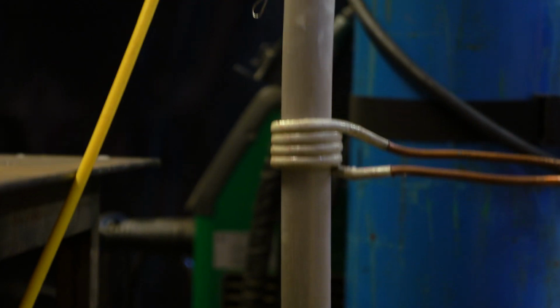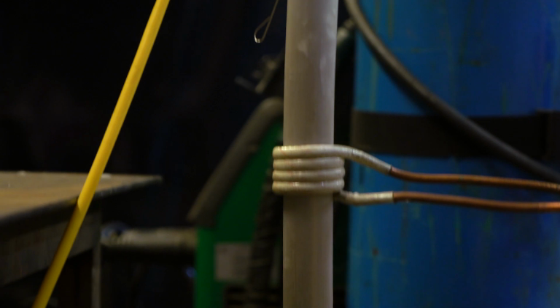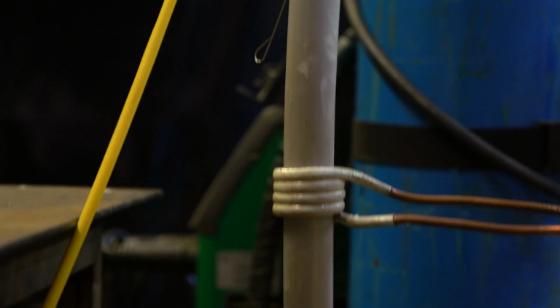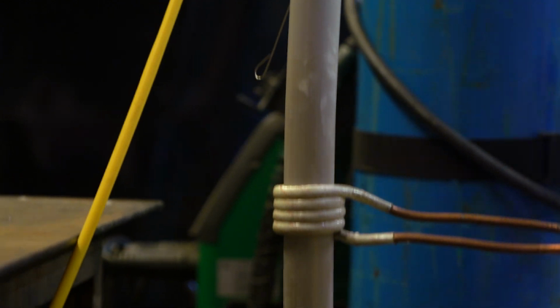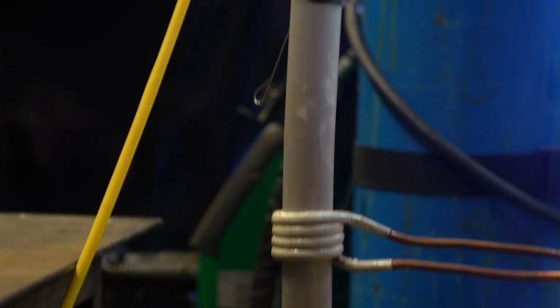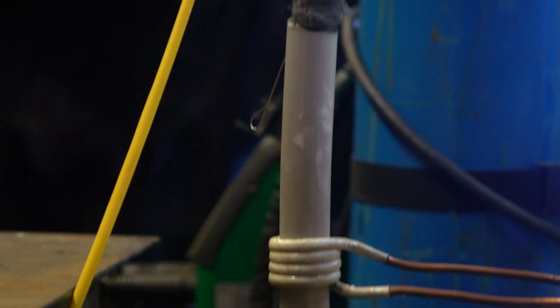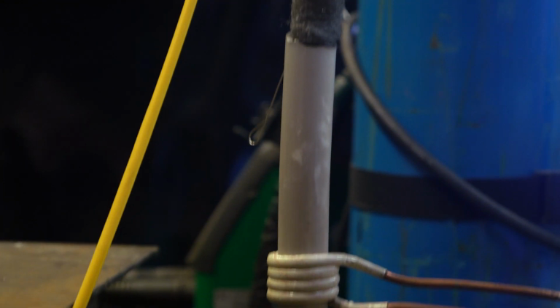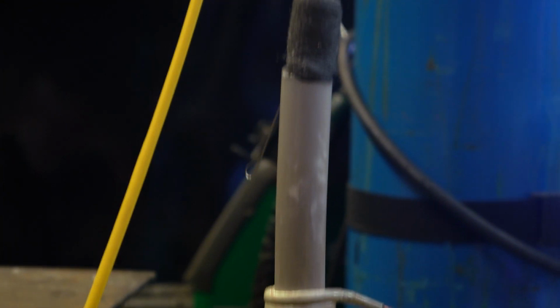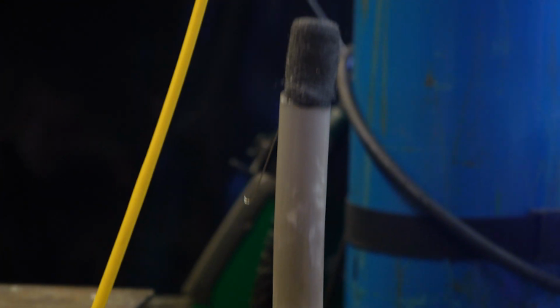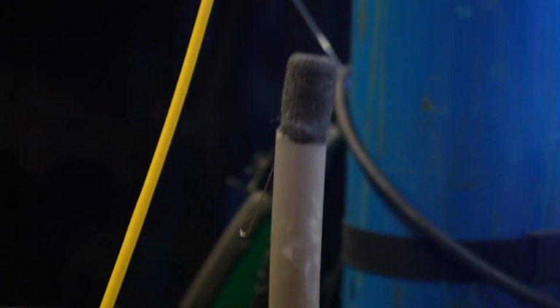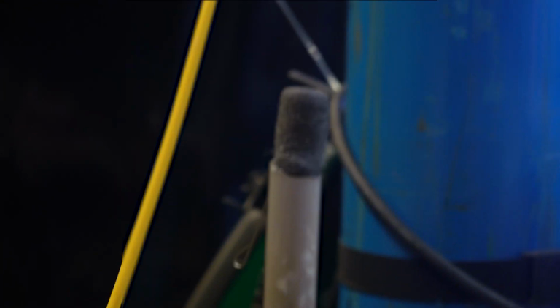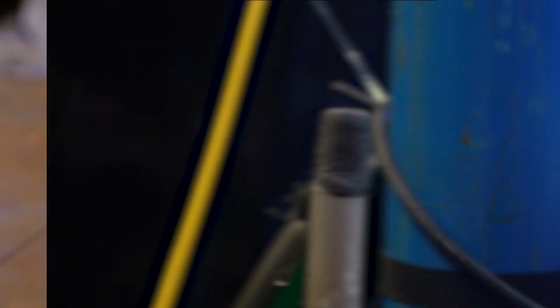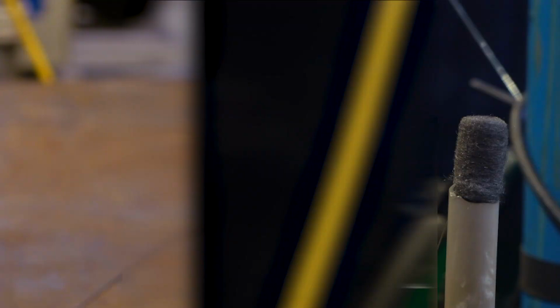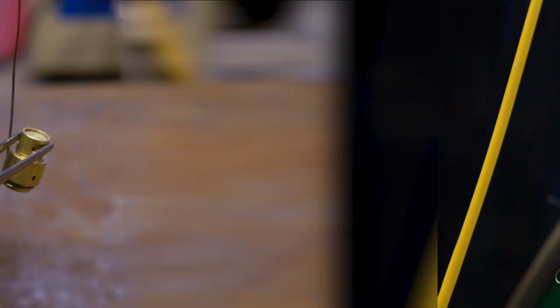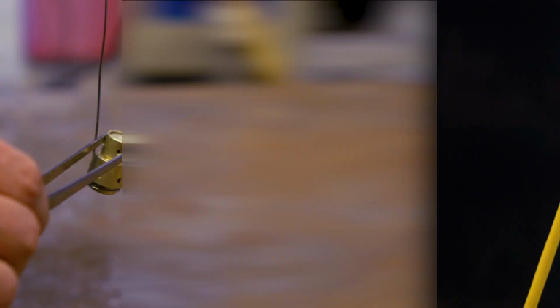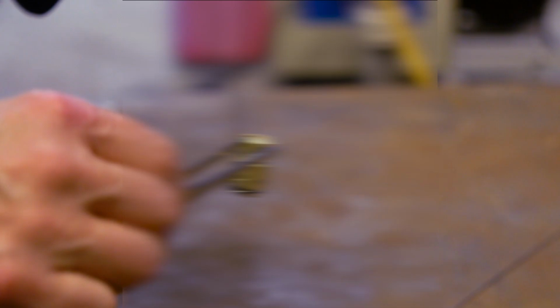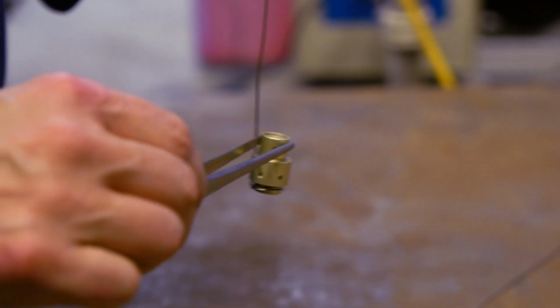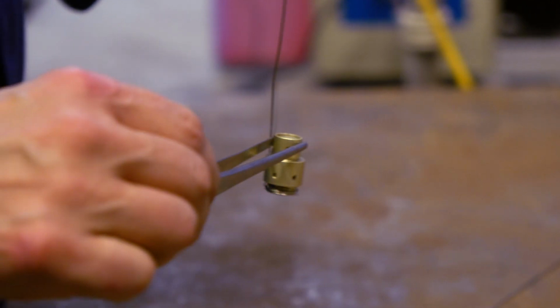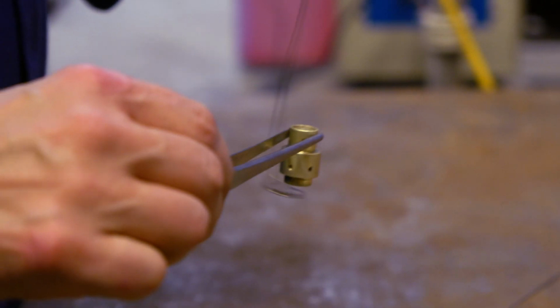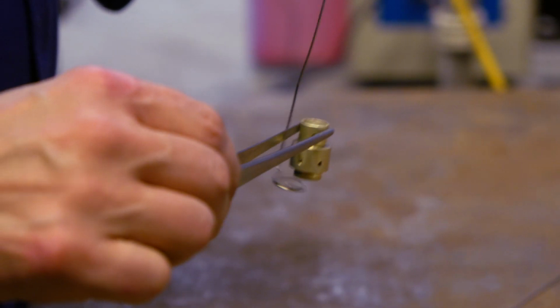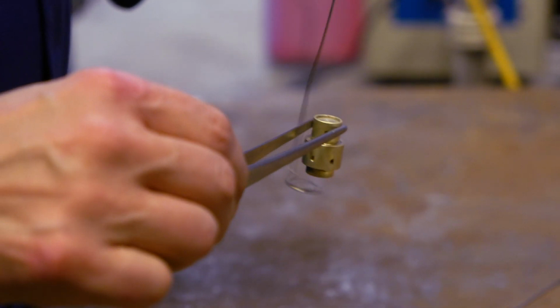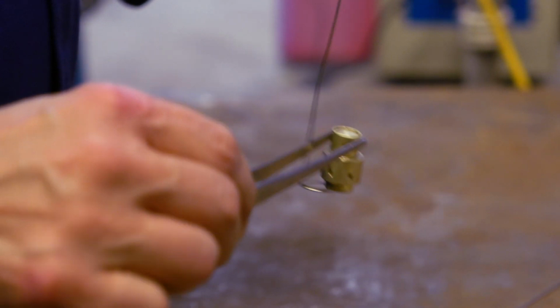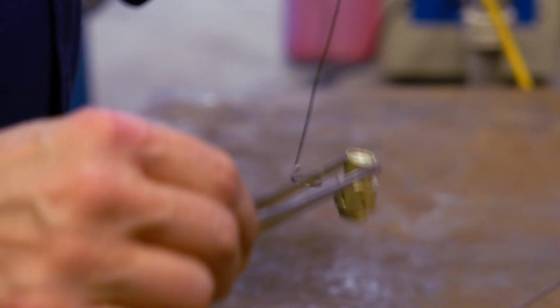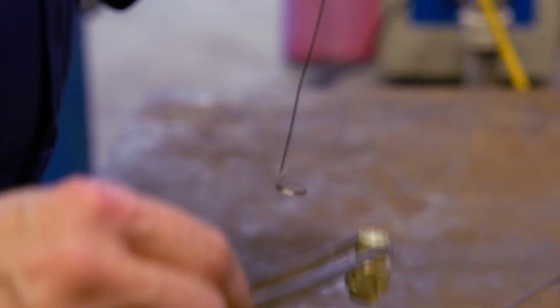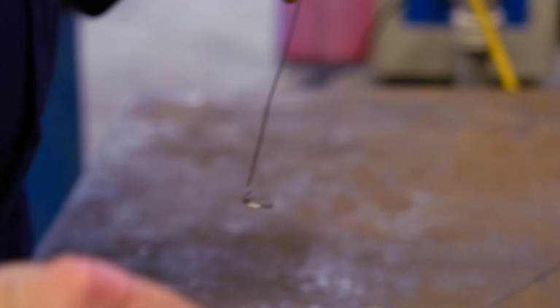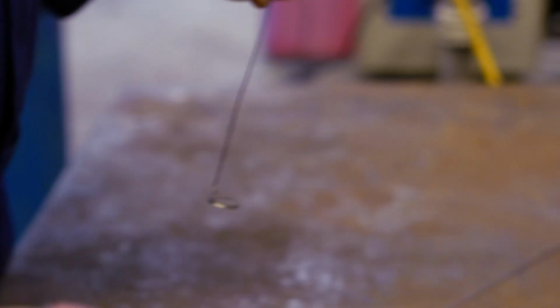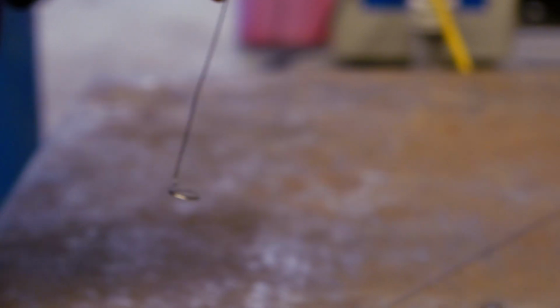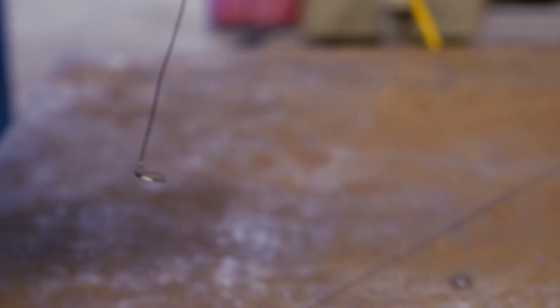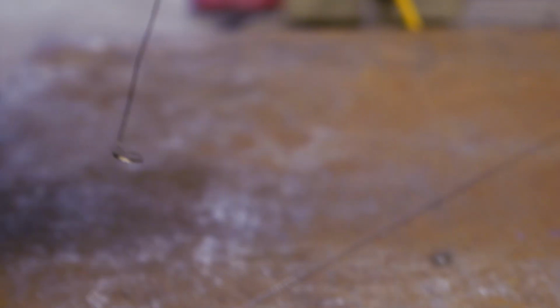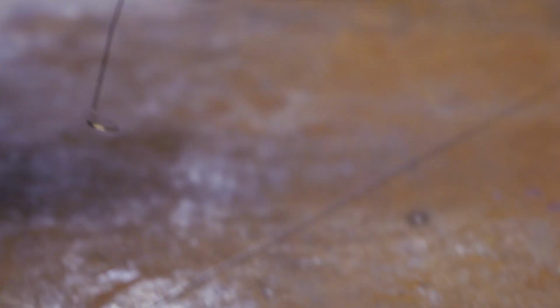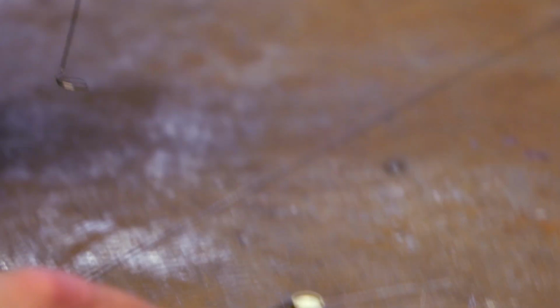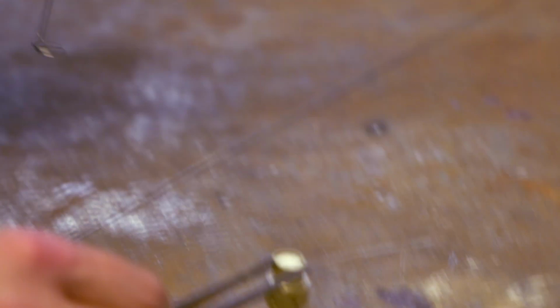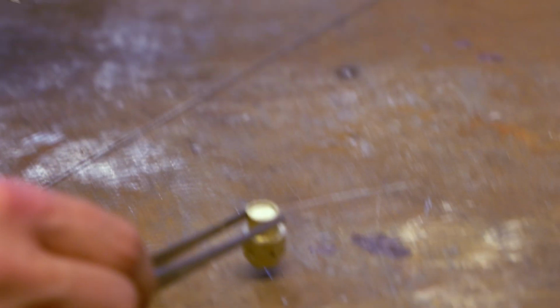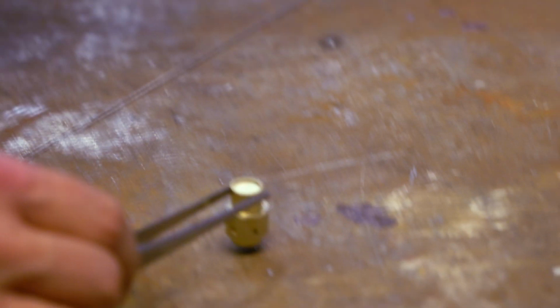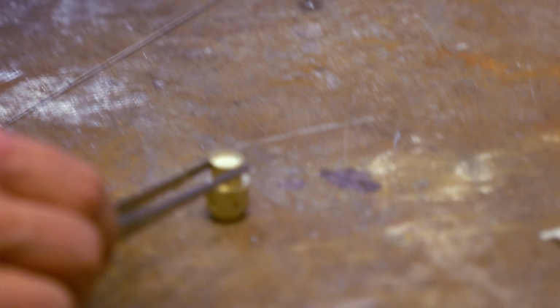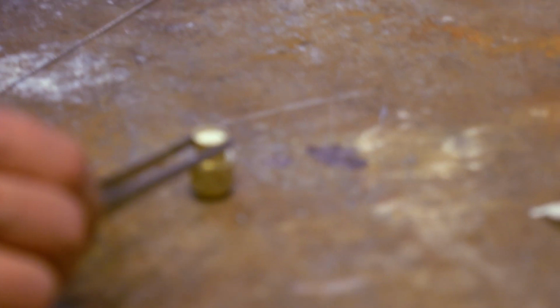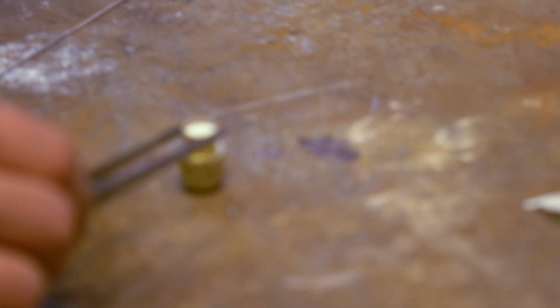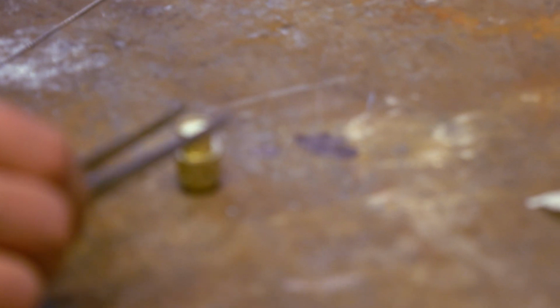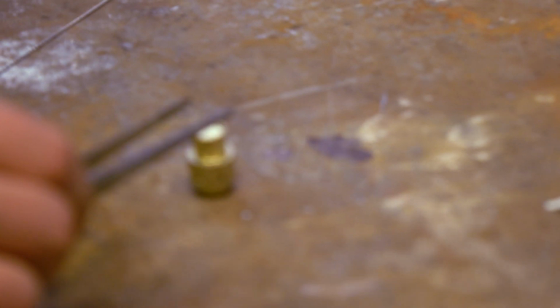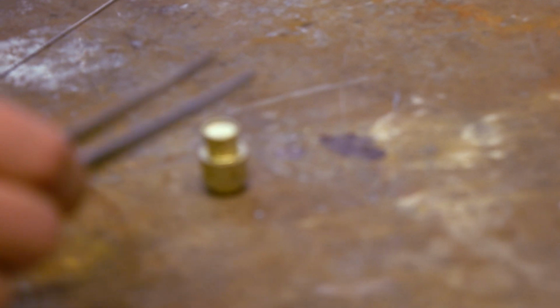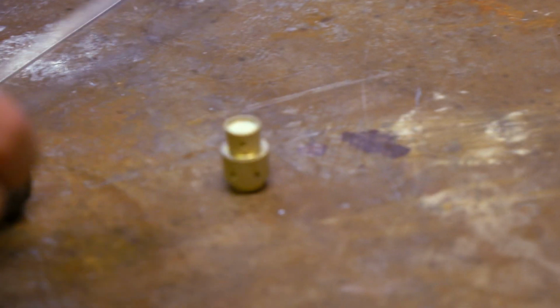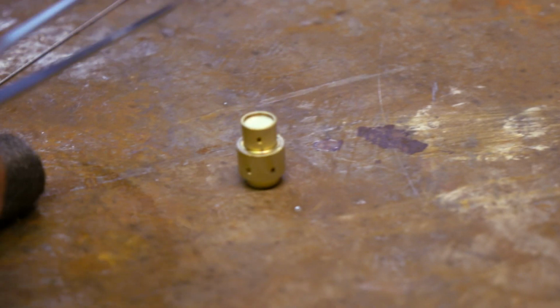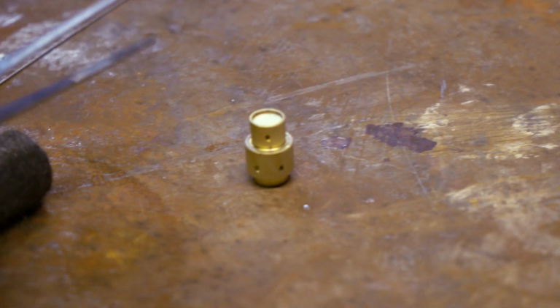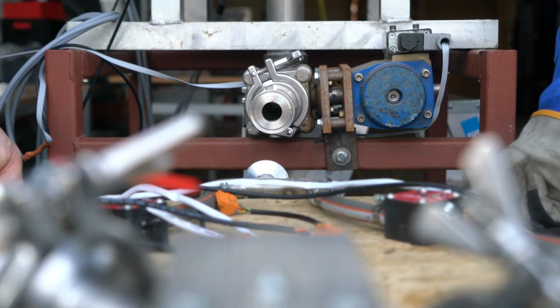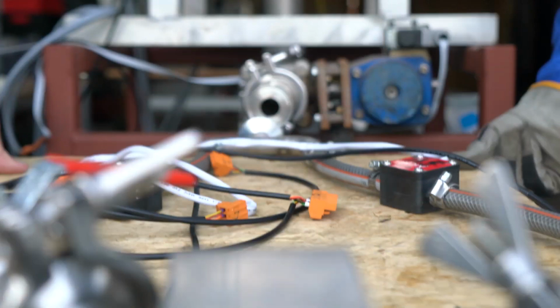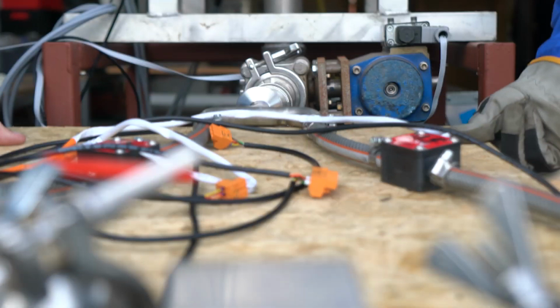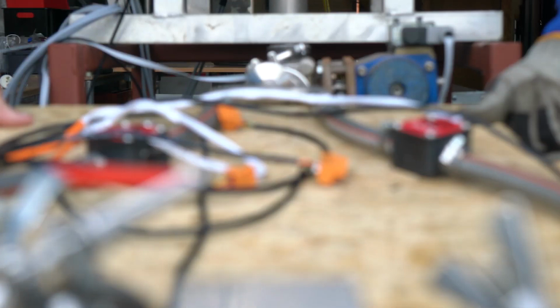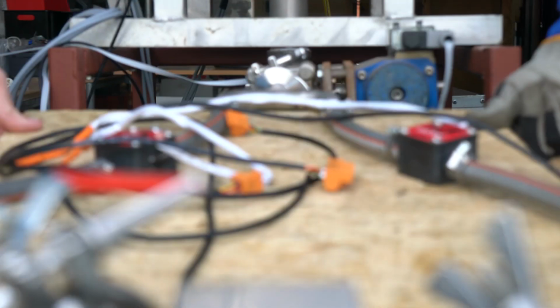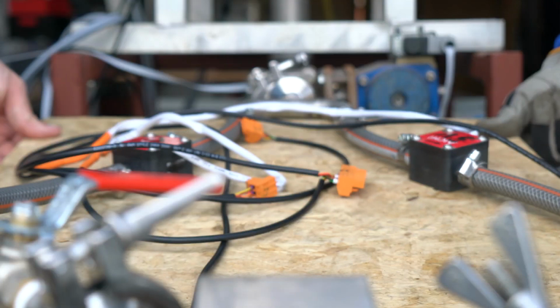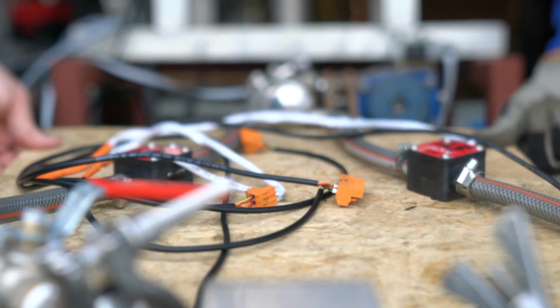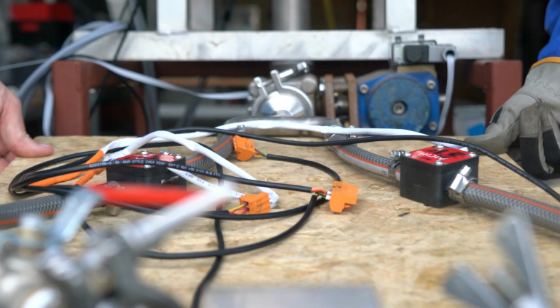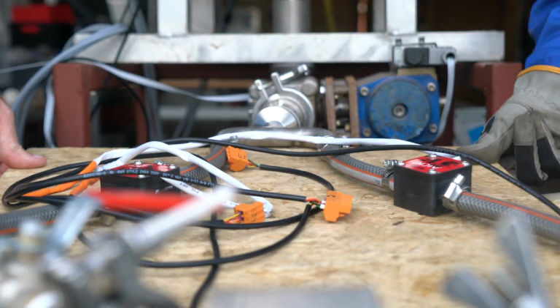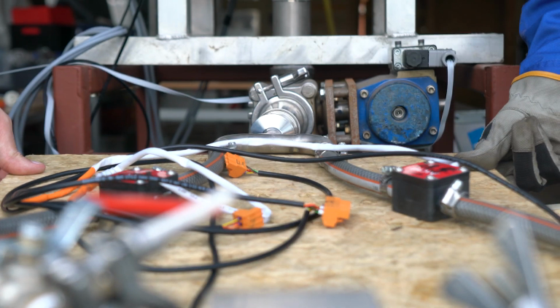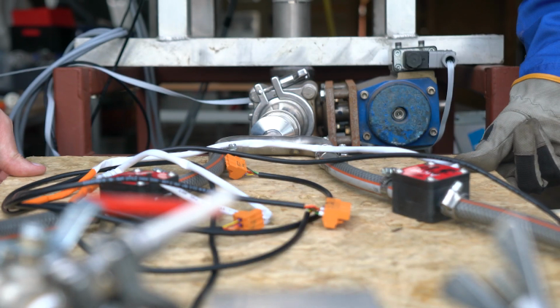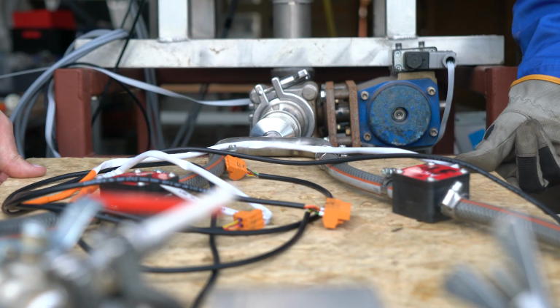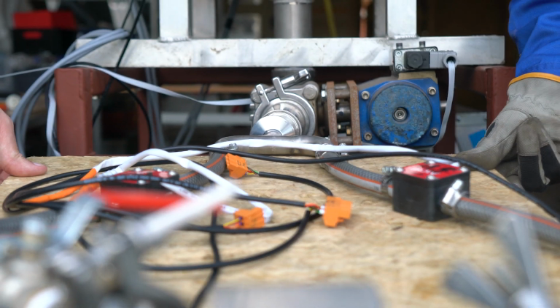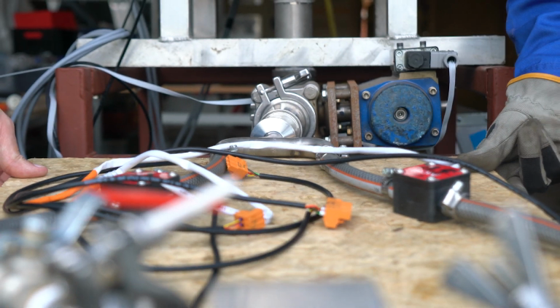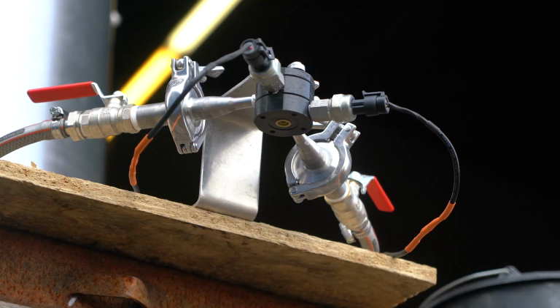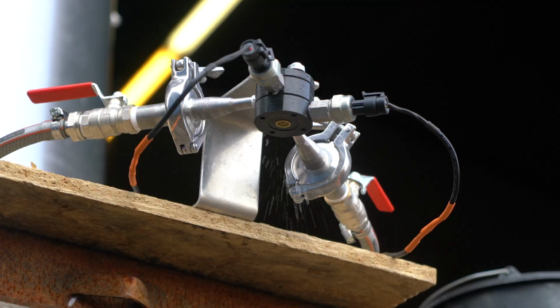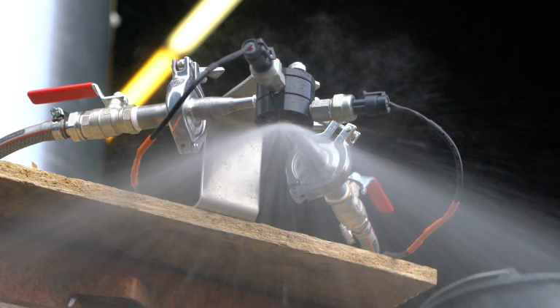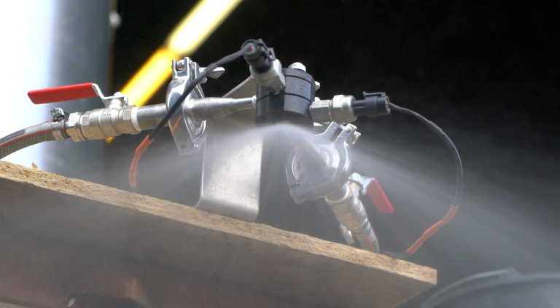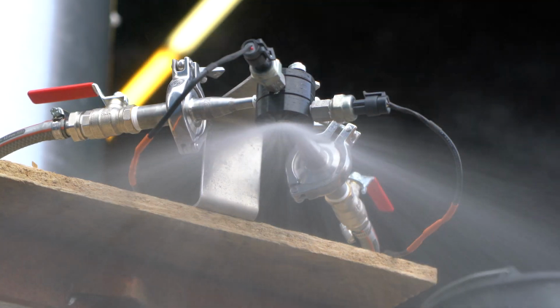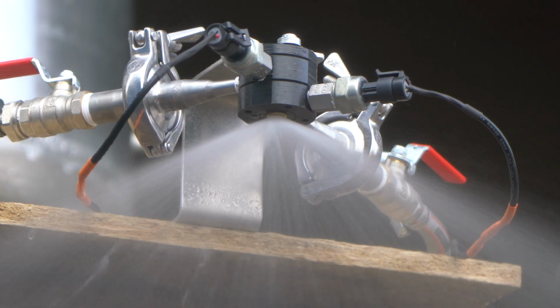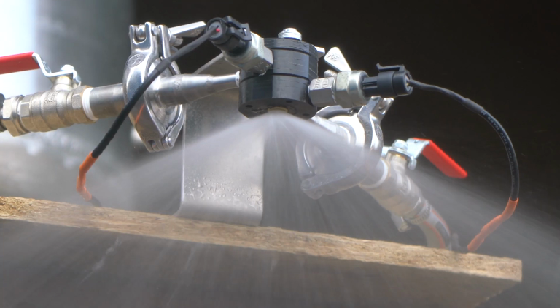Meanwhile, our induction furnace was soldering a few swirlers so they could then go straight on to the water flow test rig to test their increased mass flow.